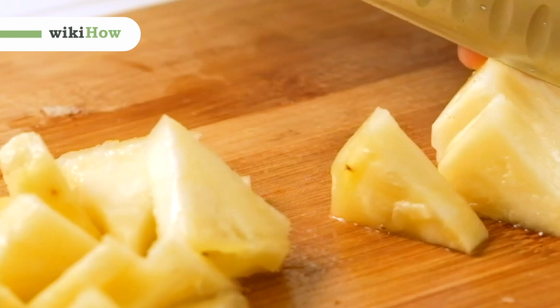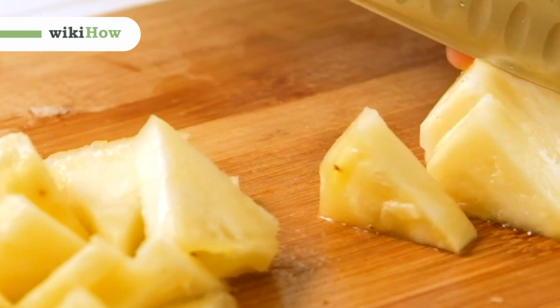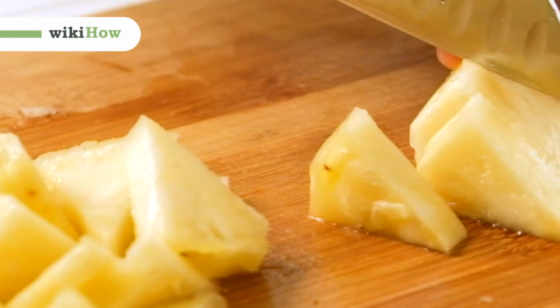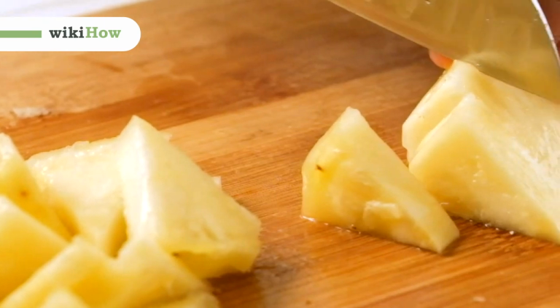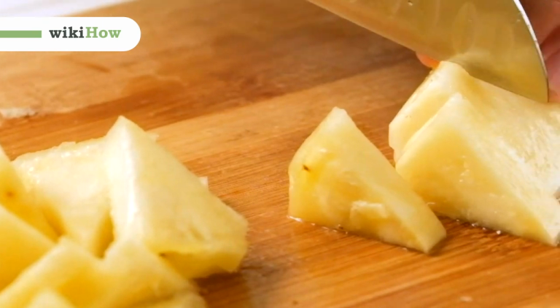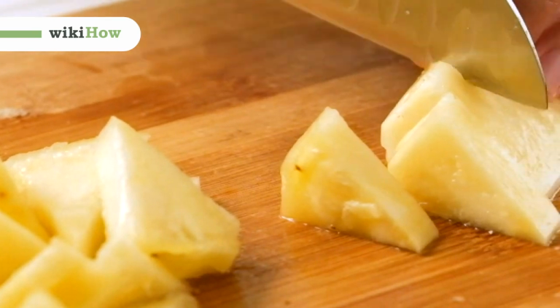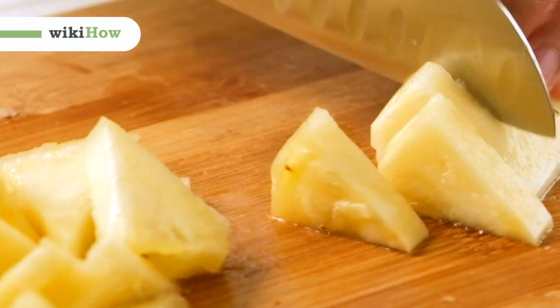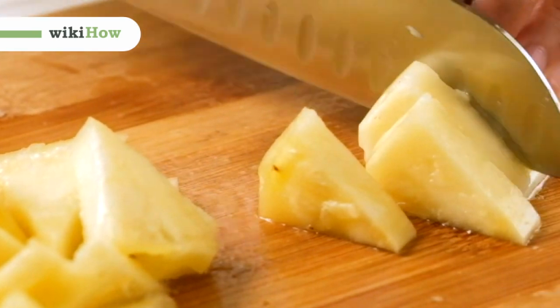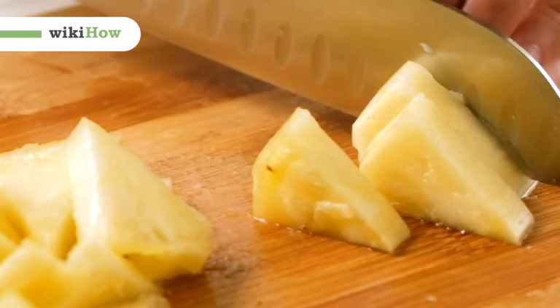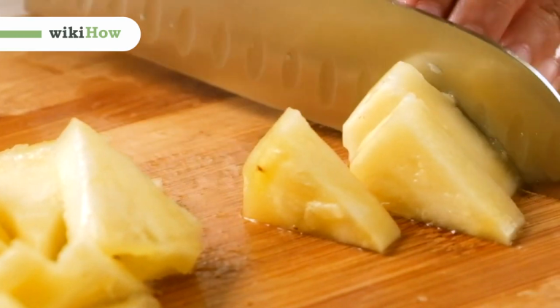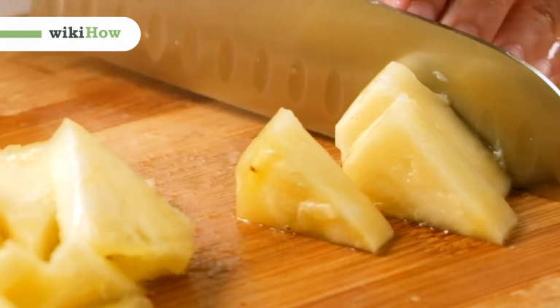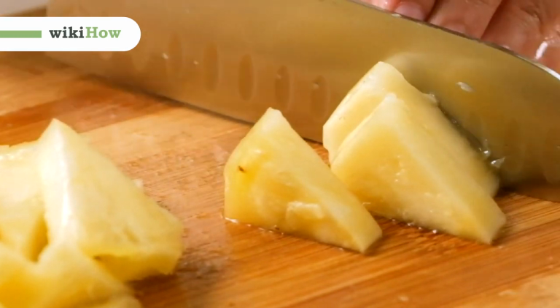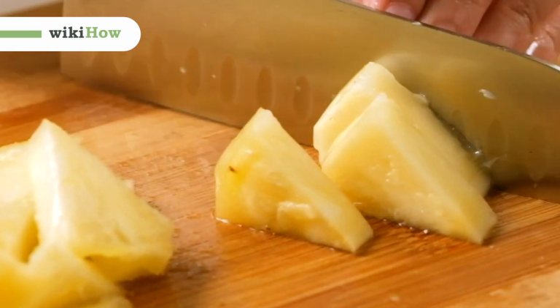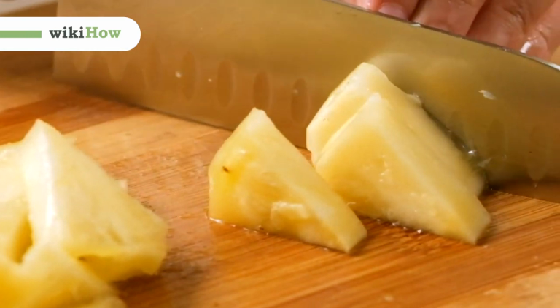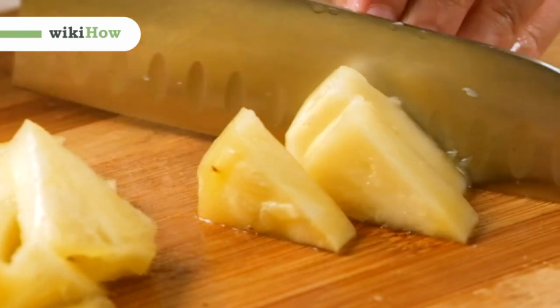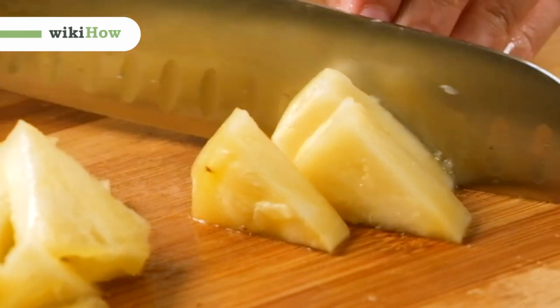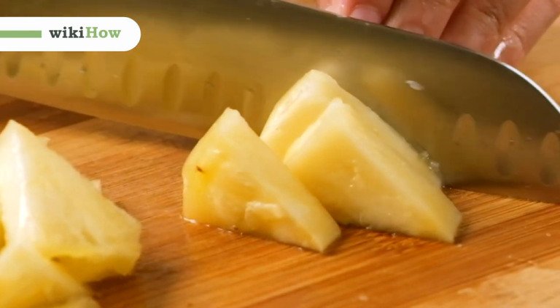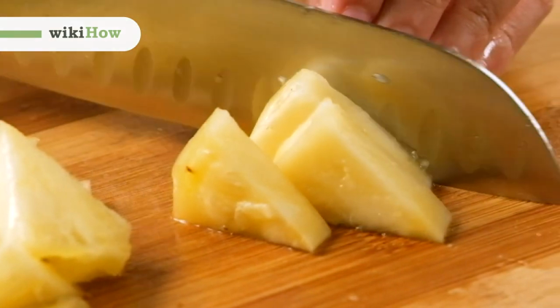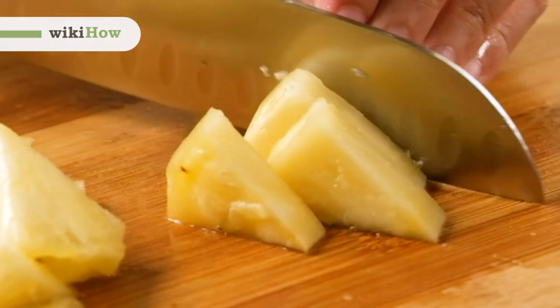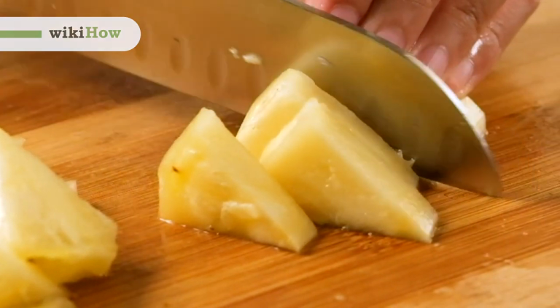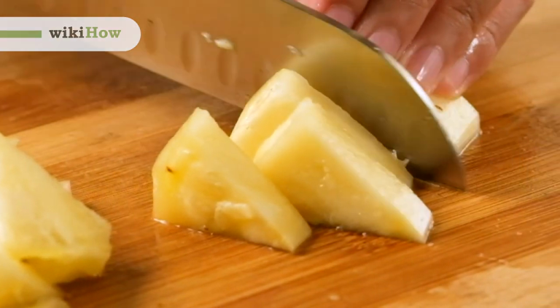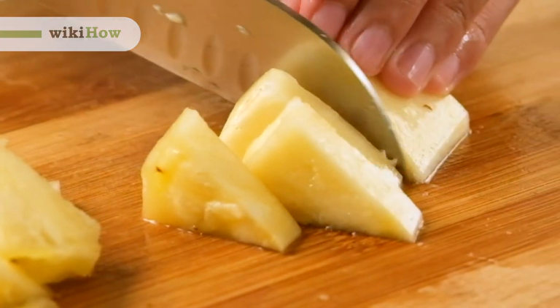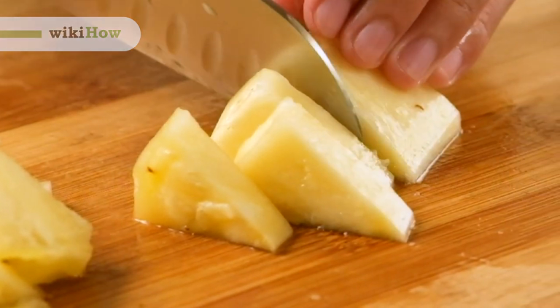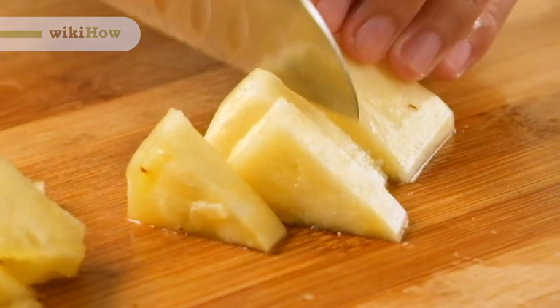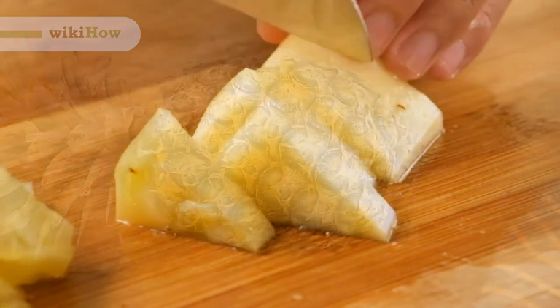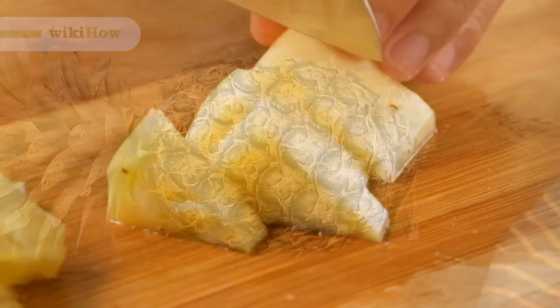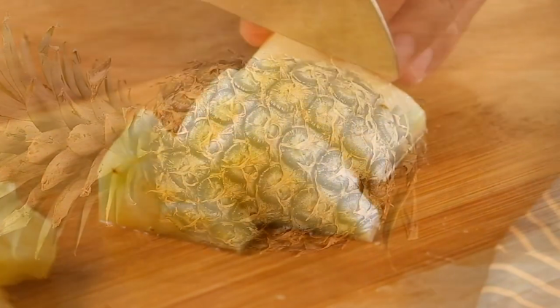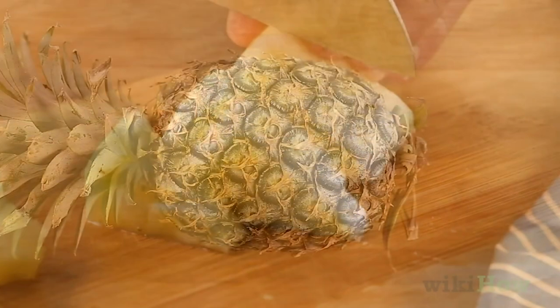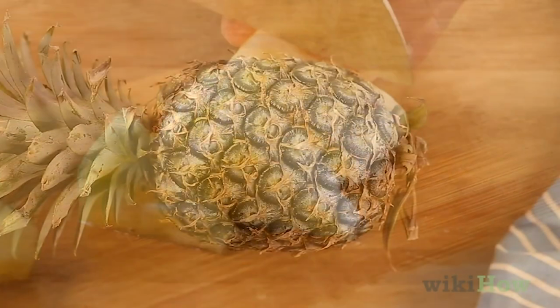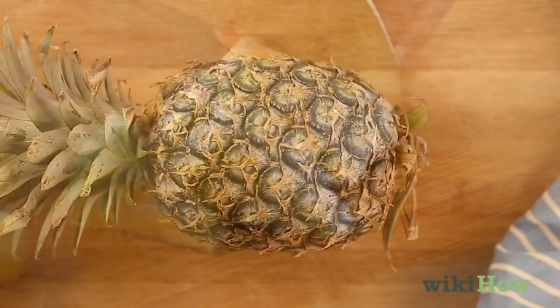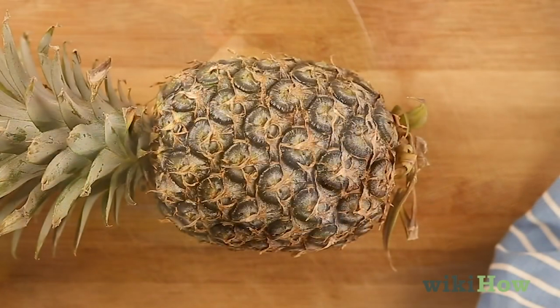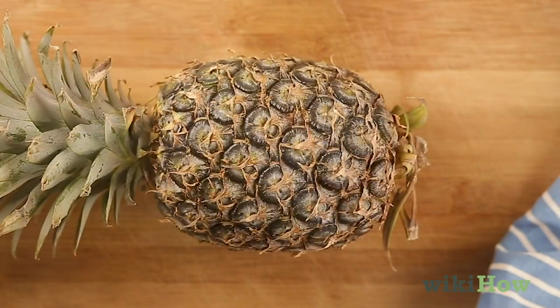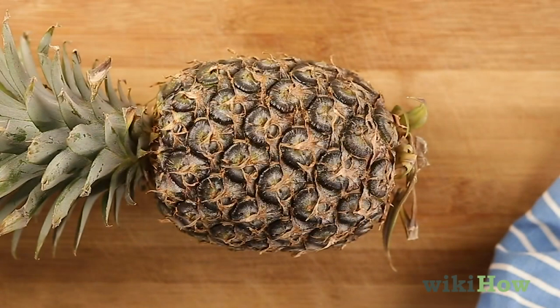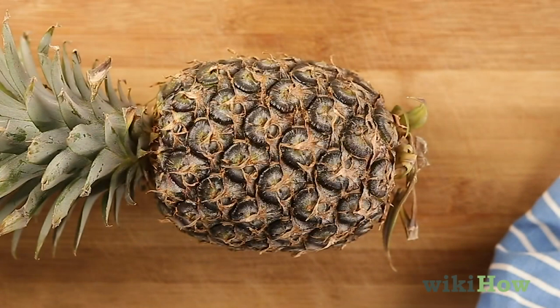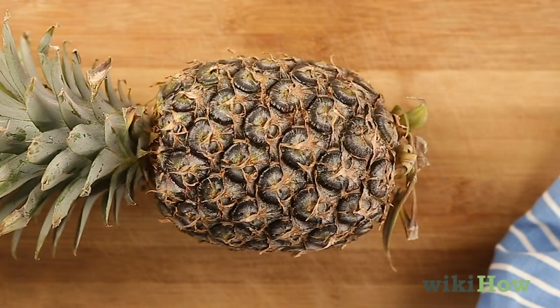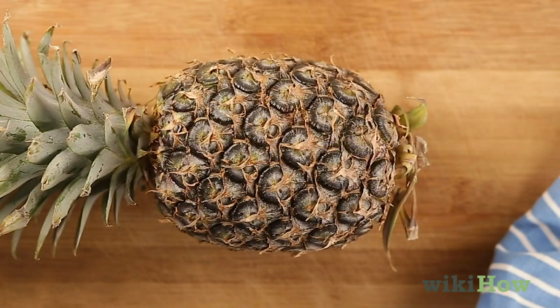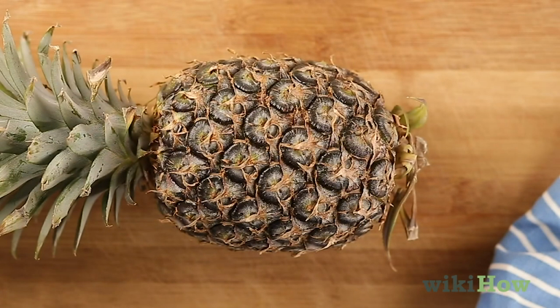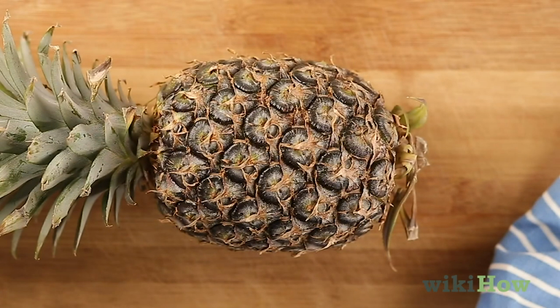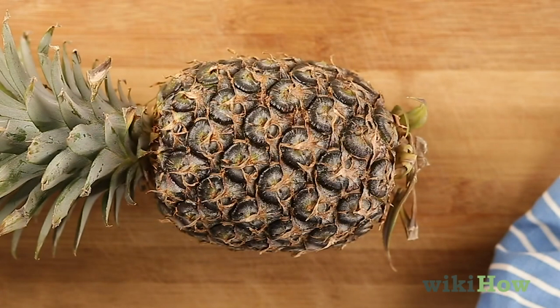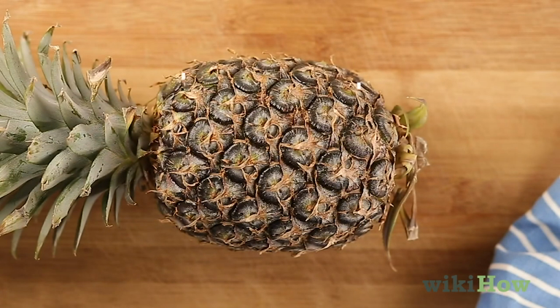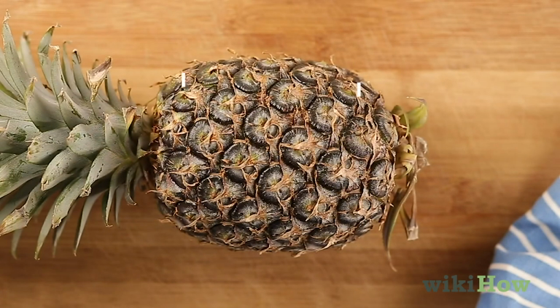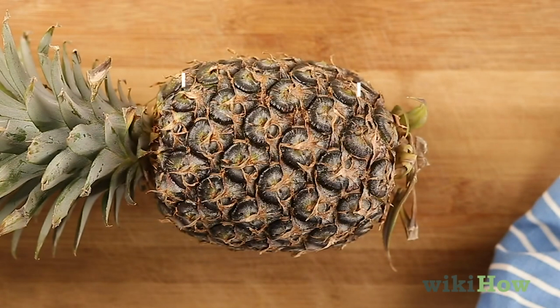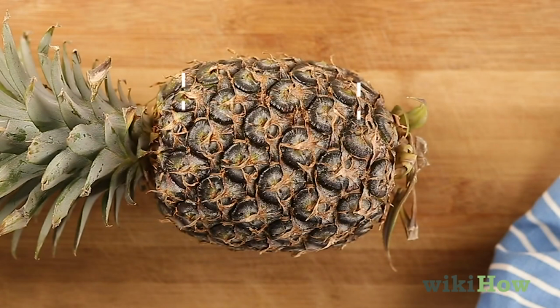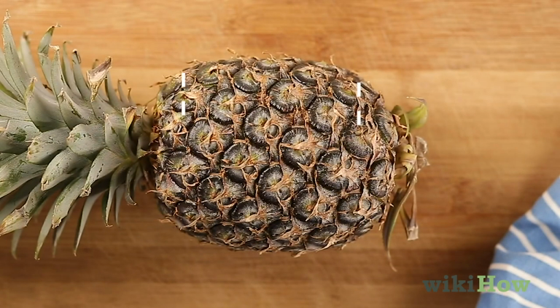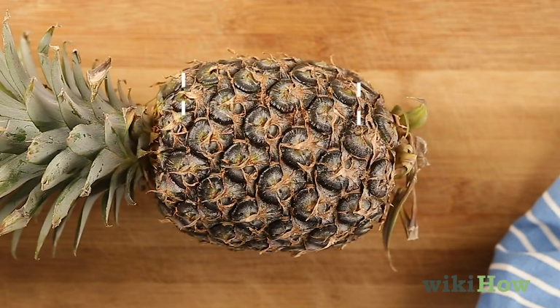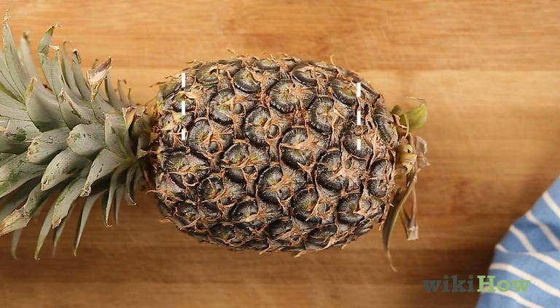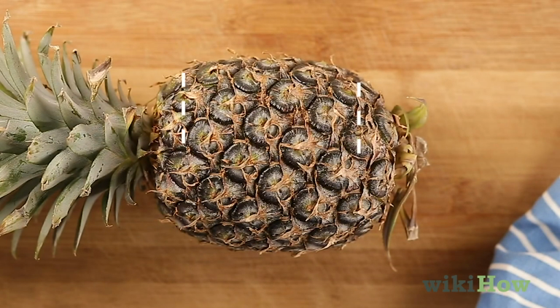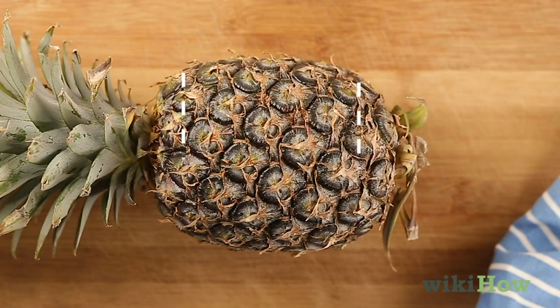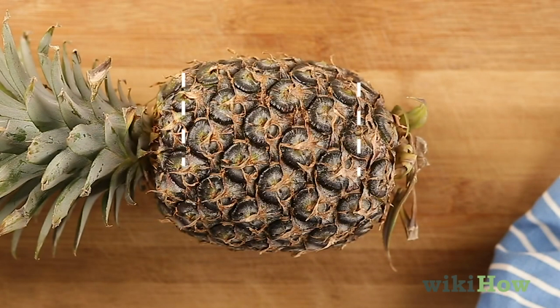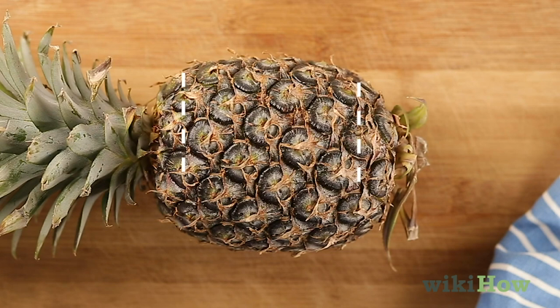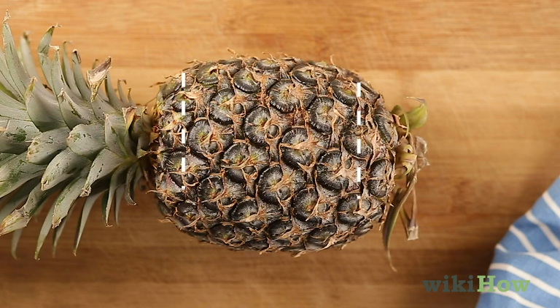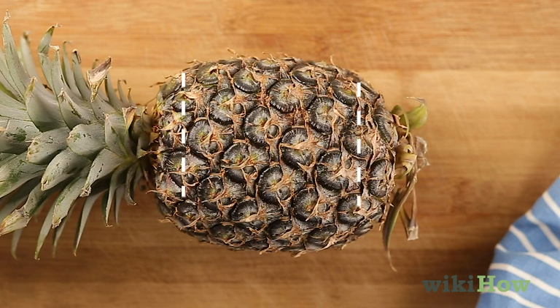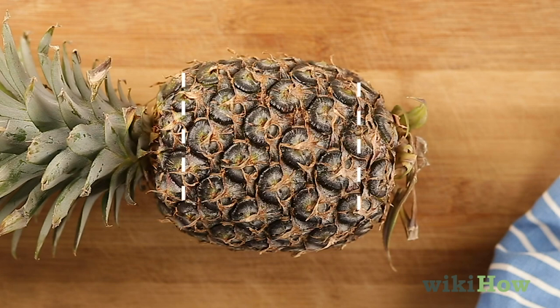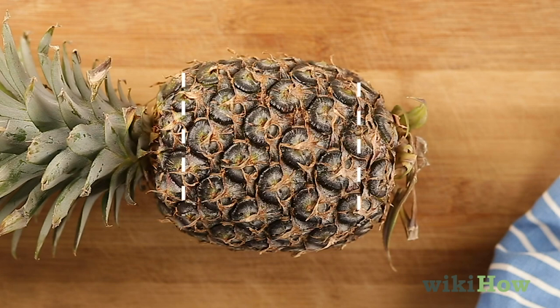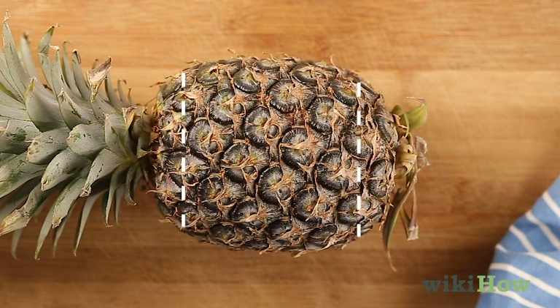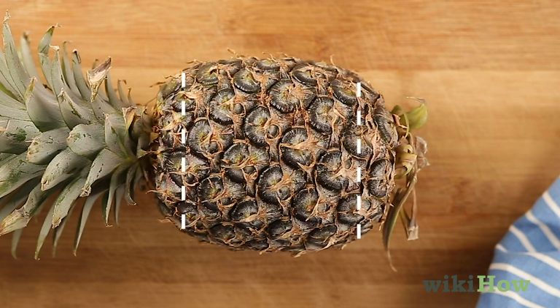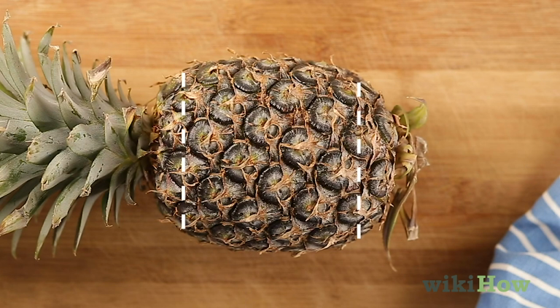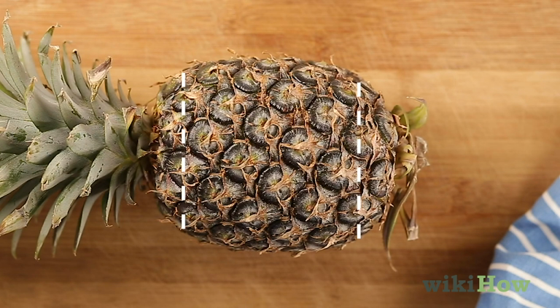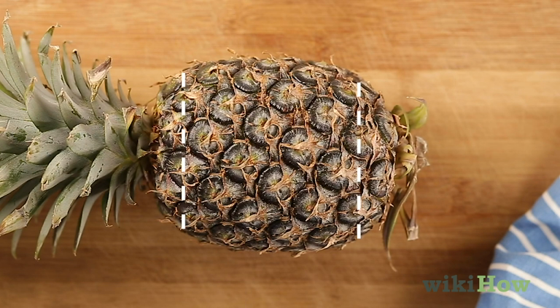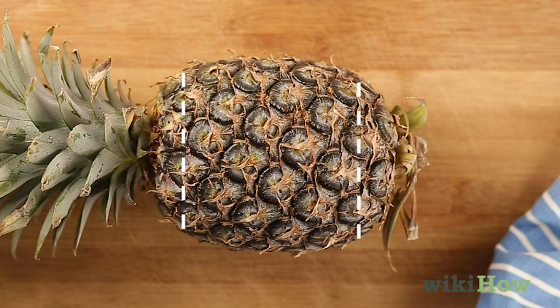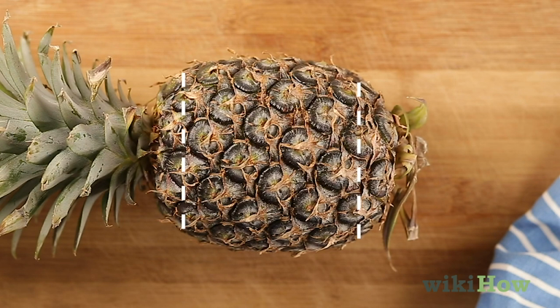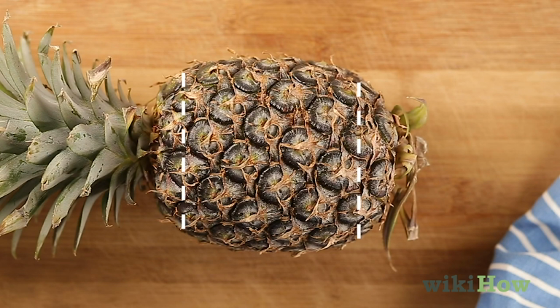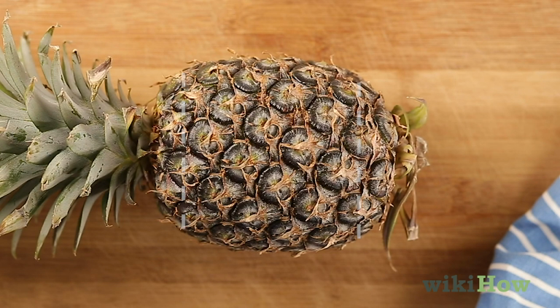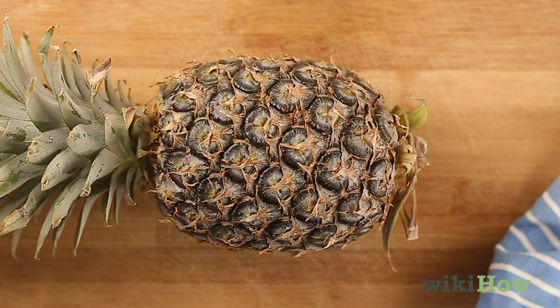To cut a pineapple, first lay it on its side and cut off the top and bottom with a sharp knife.